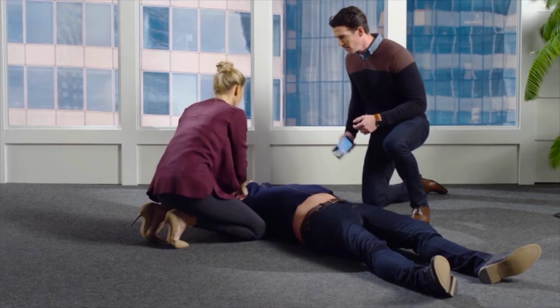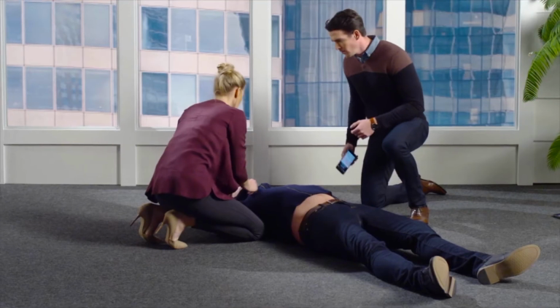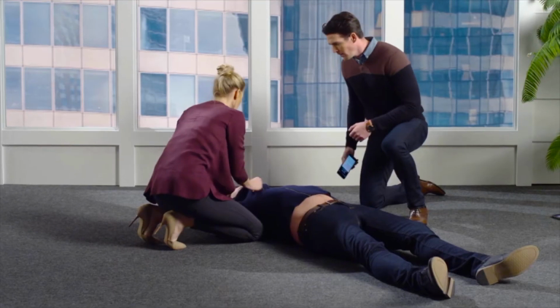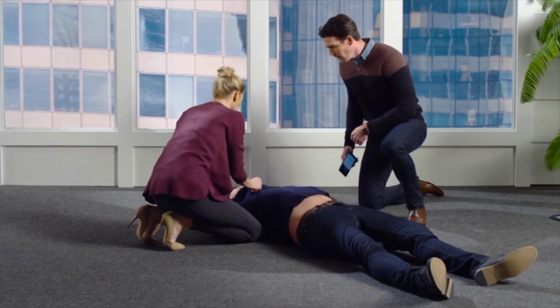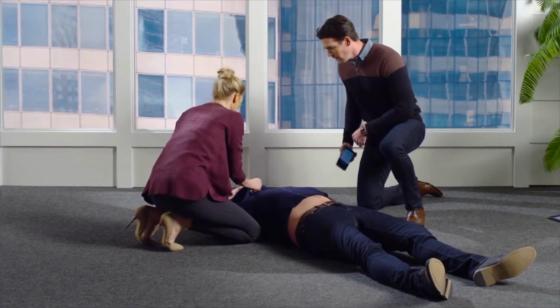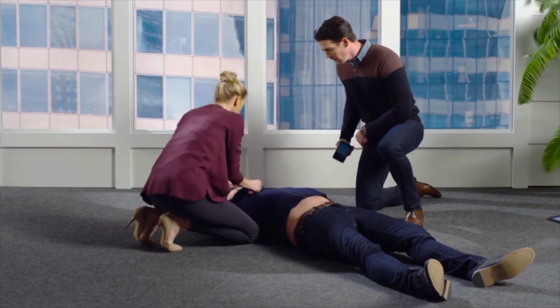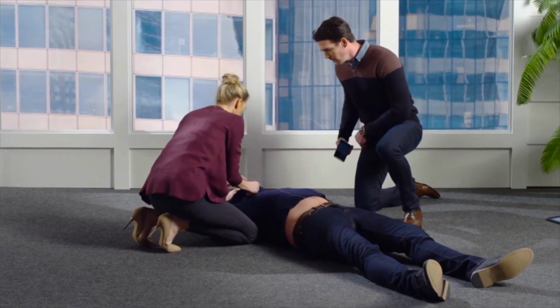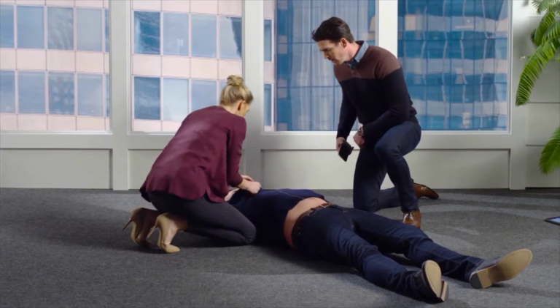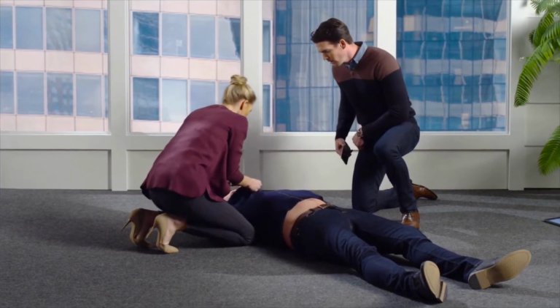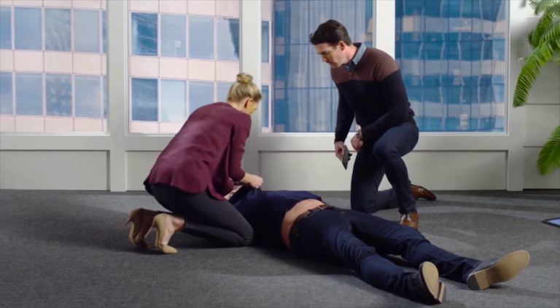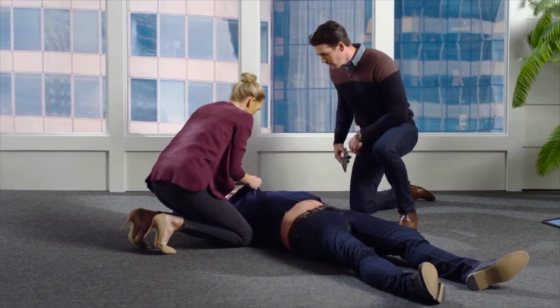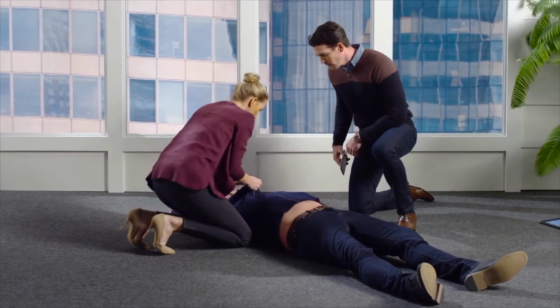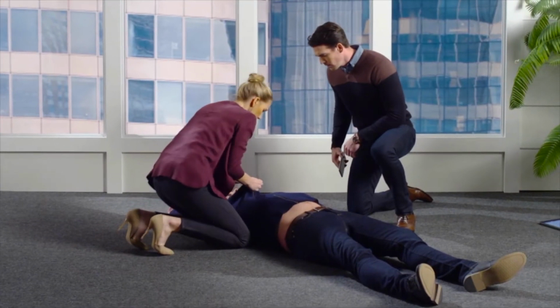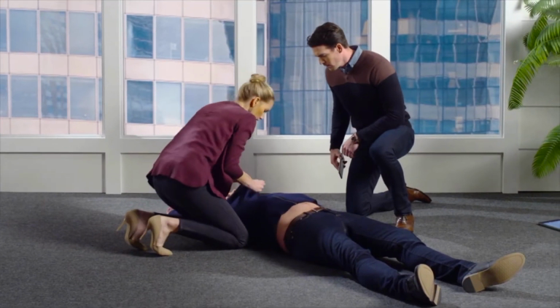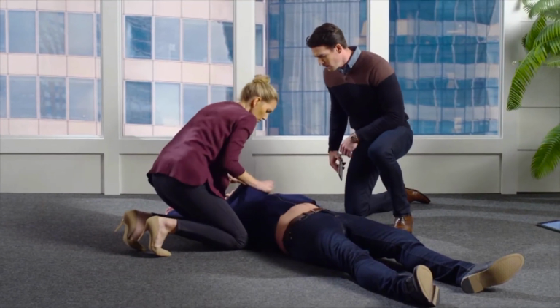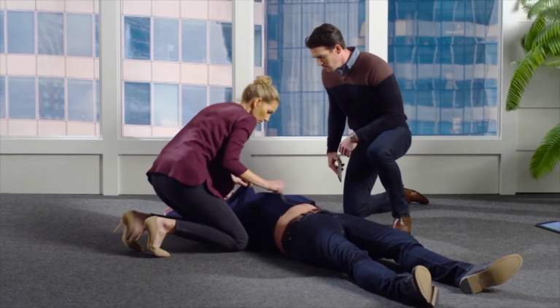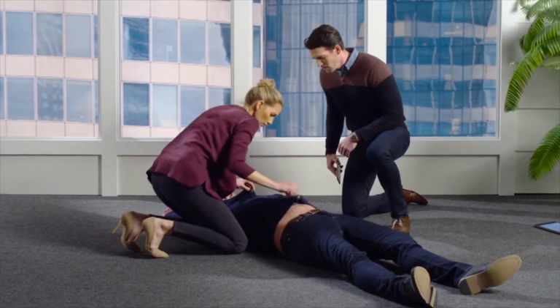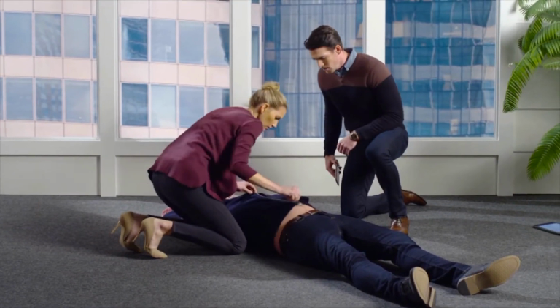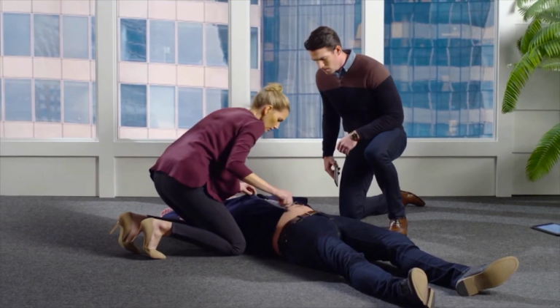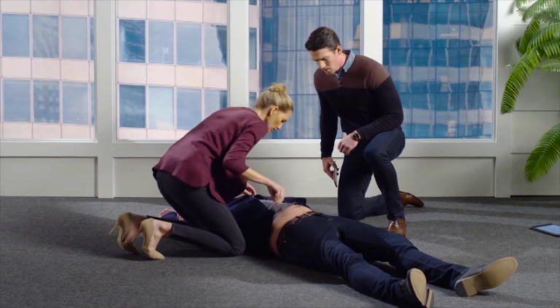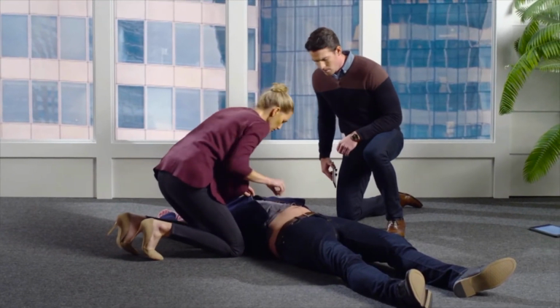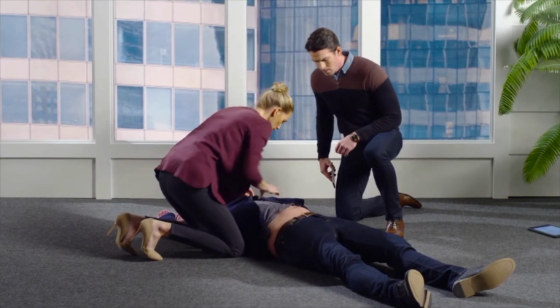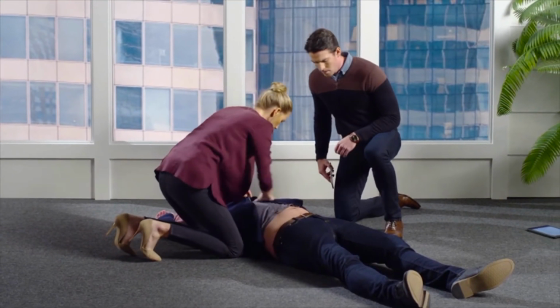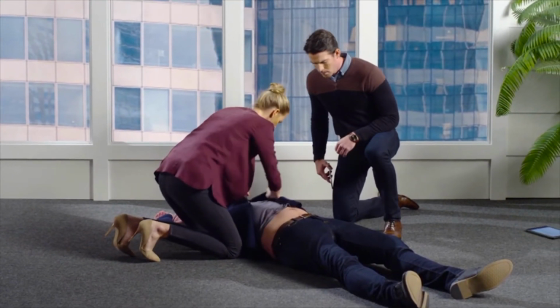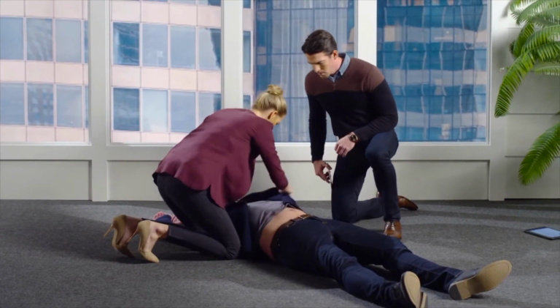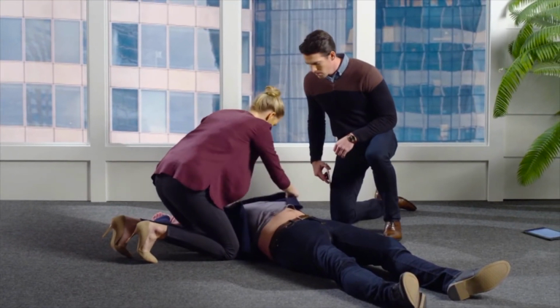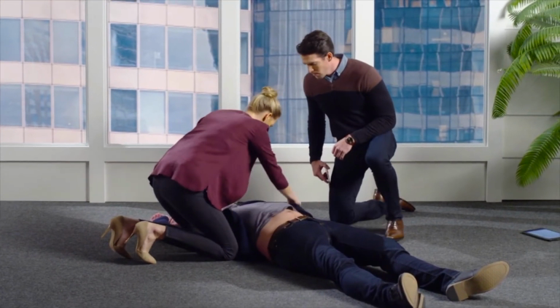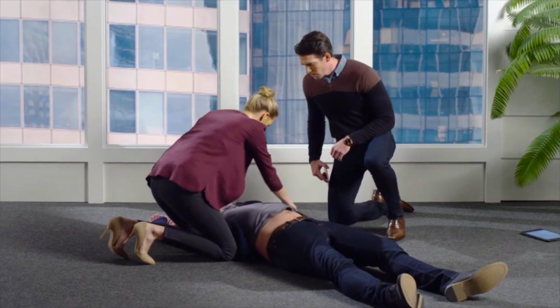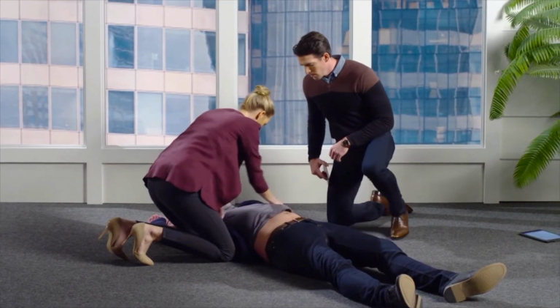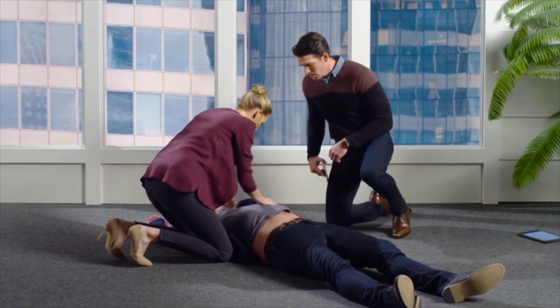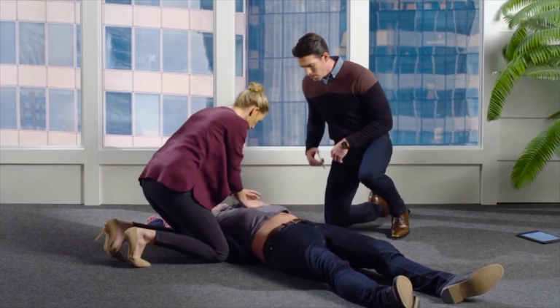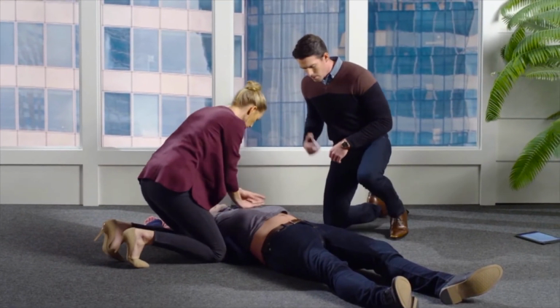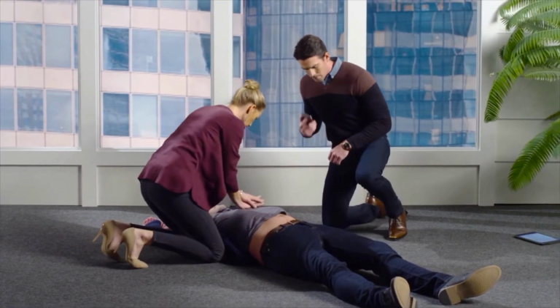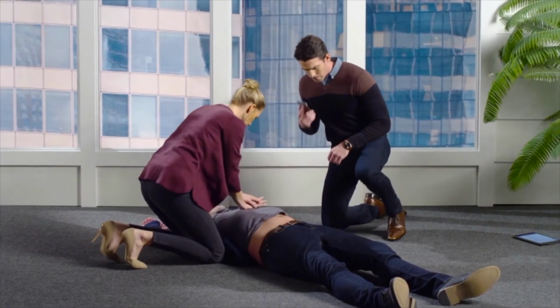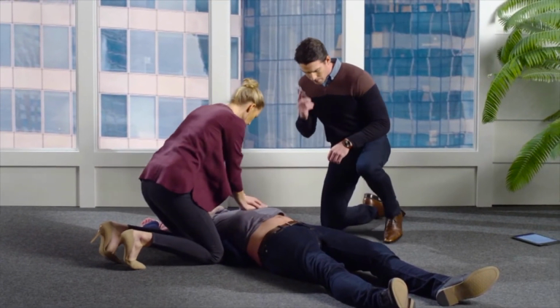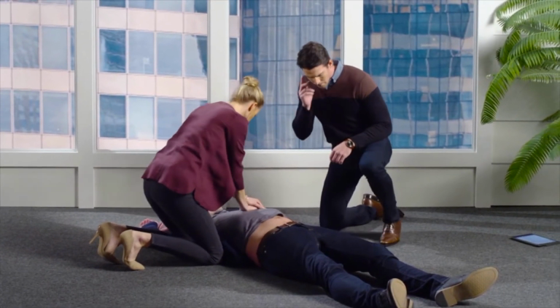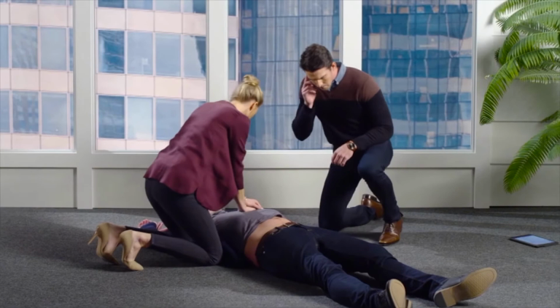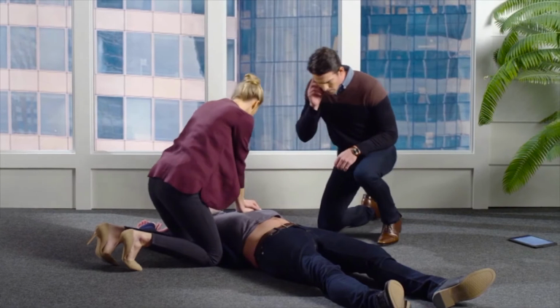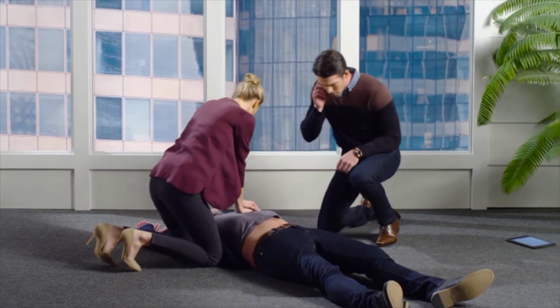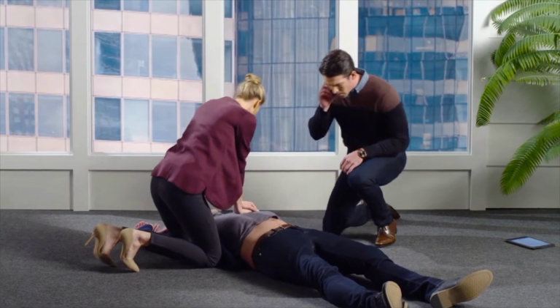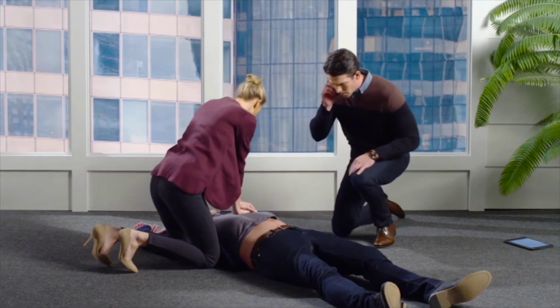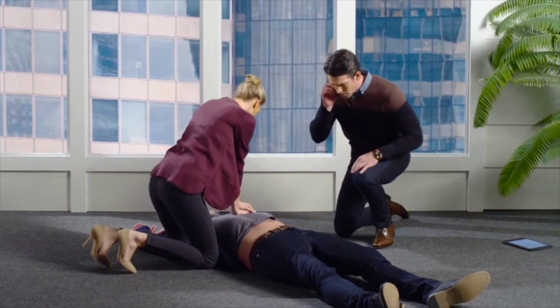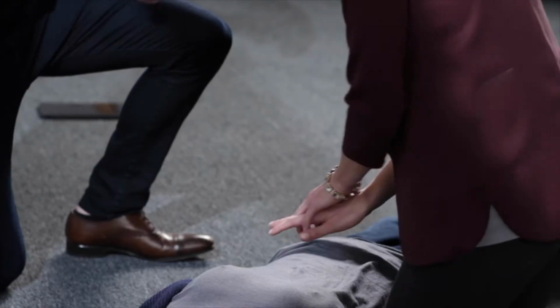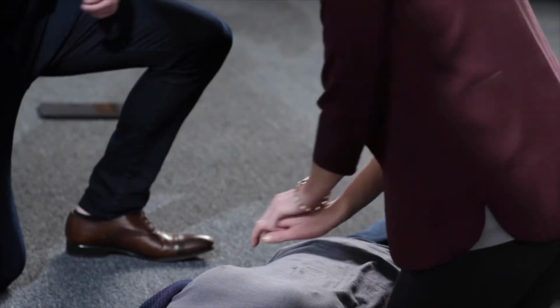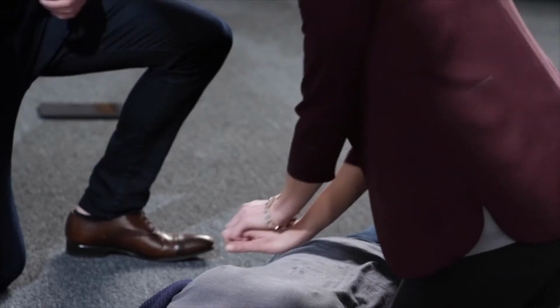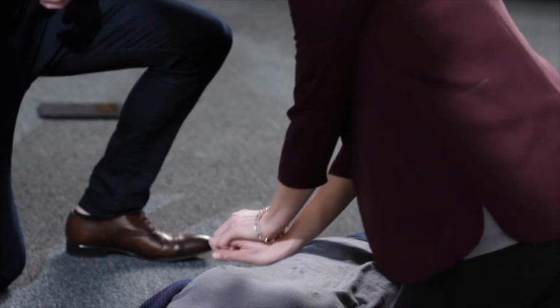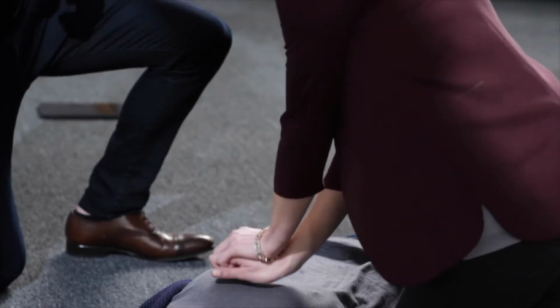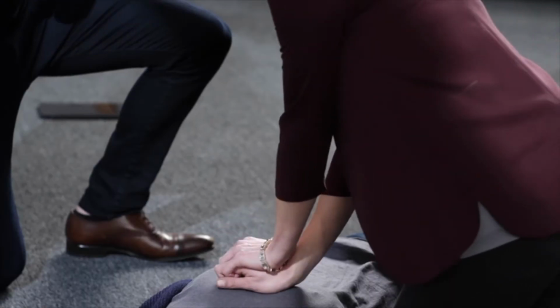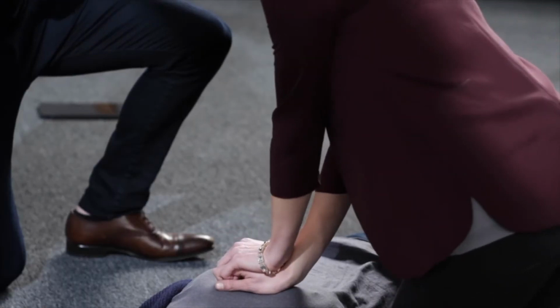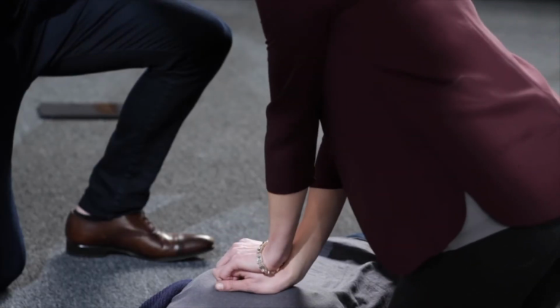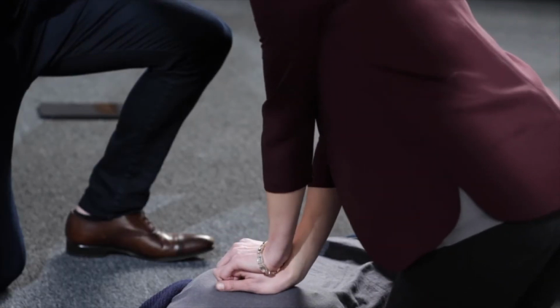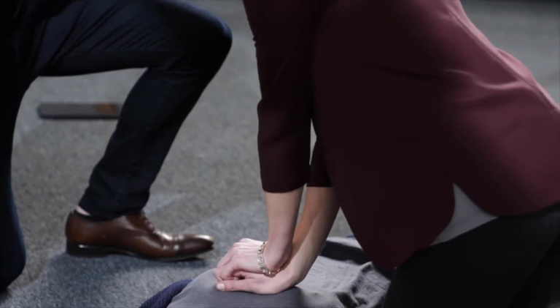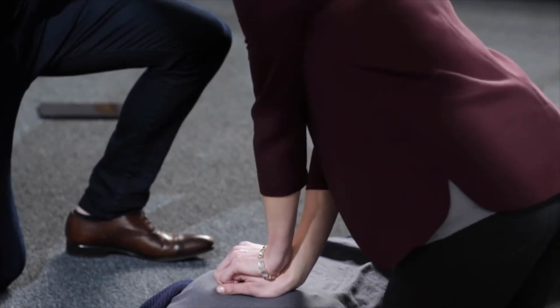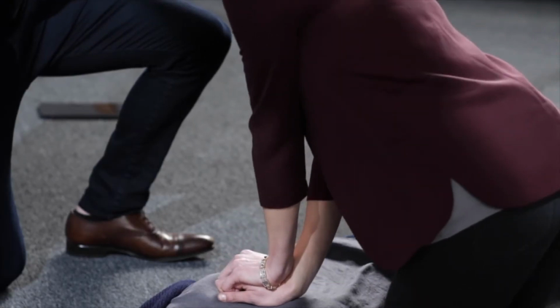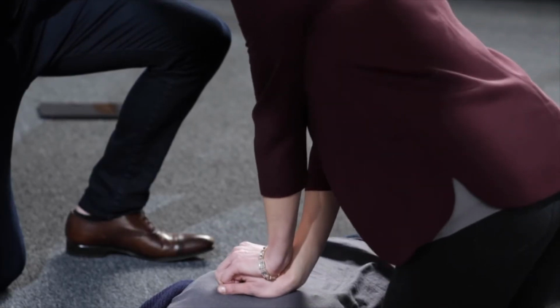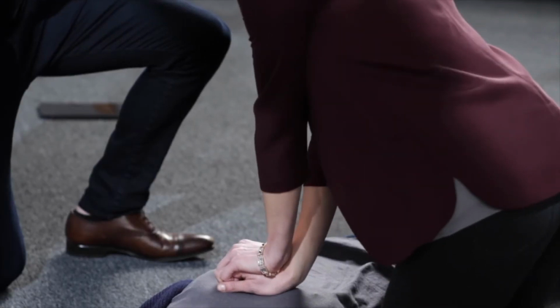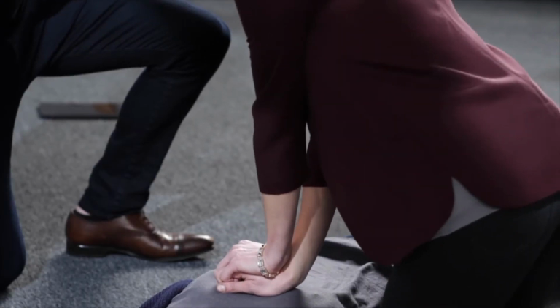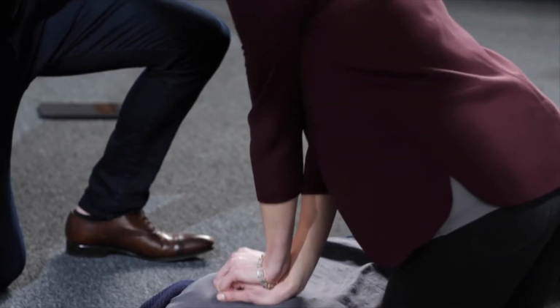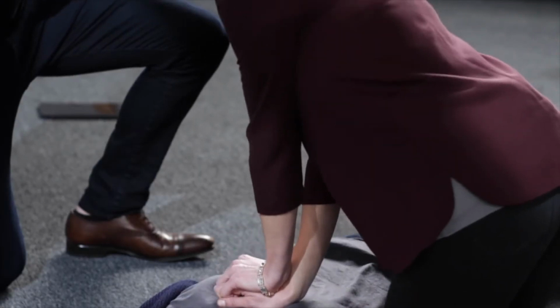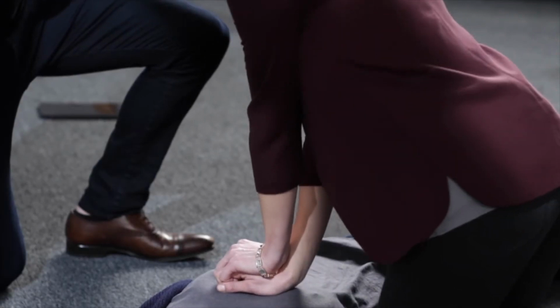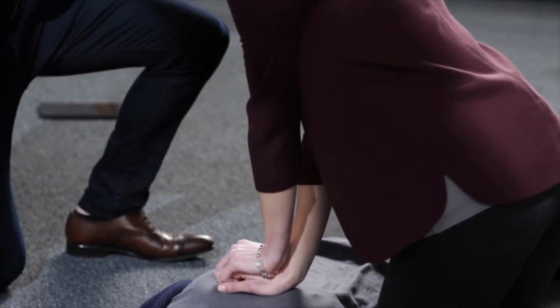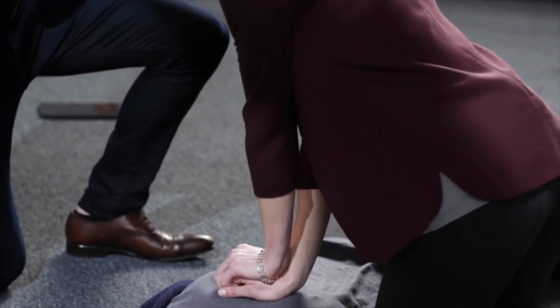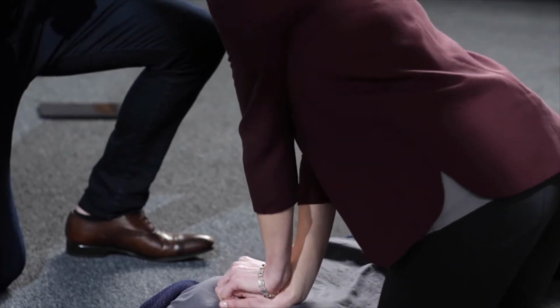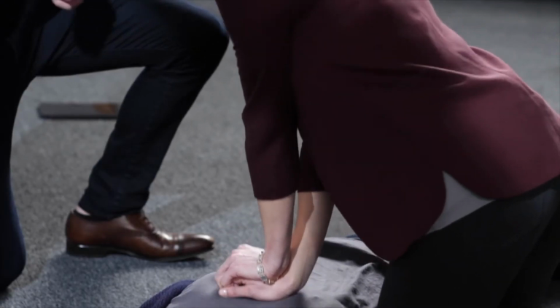Every second counts, since the chance of survival in cardiac arrest drops by 10% every minute you do not perform CPR.